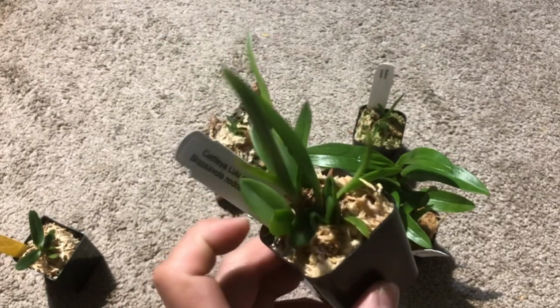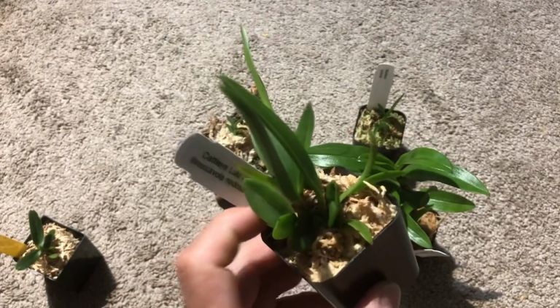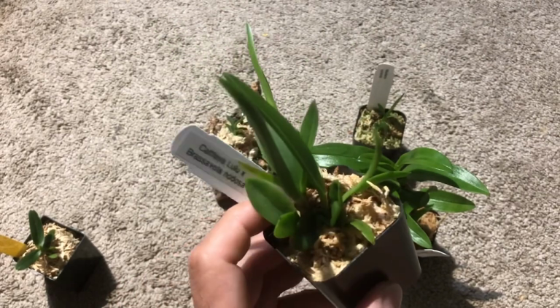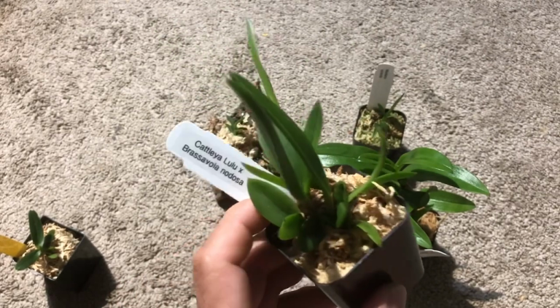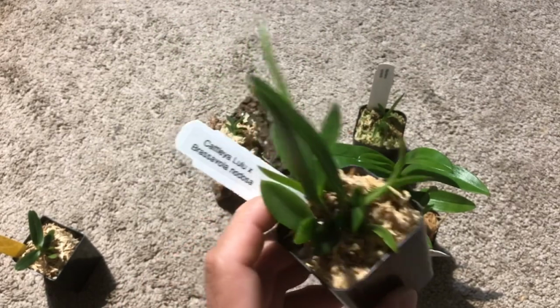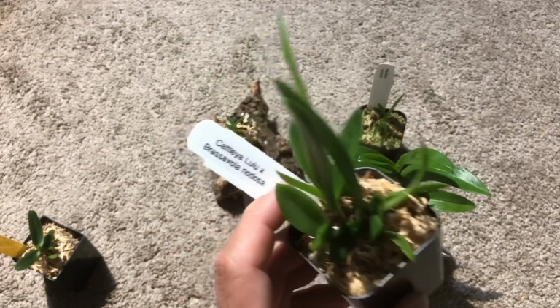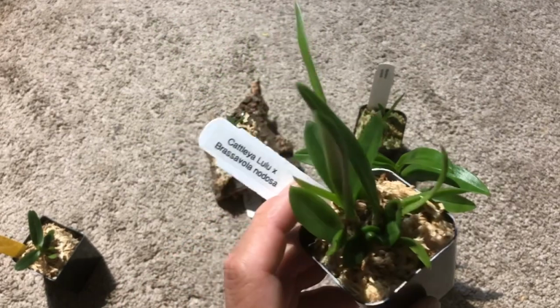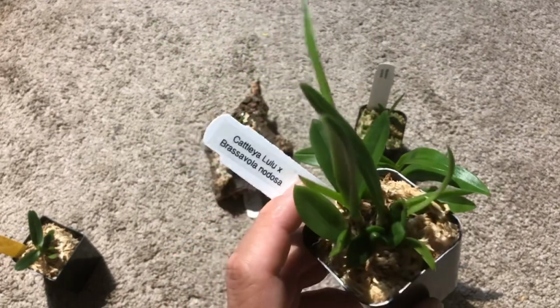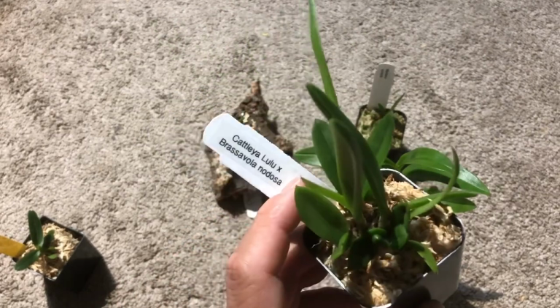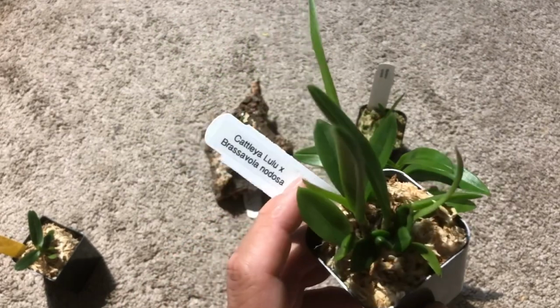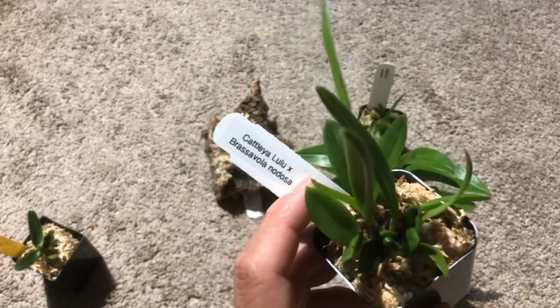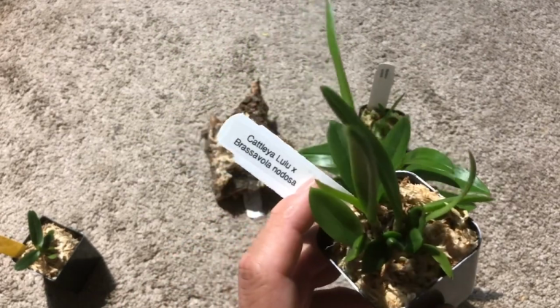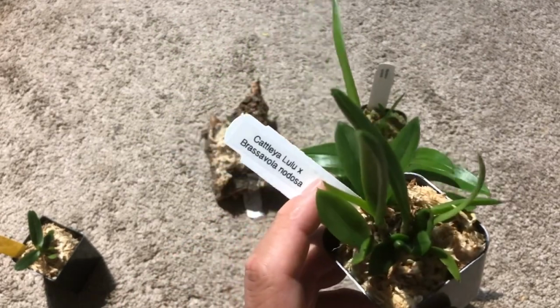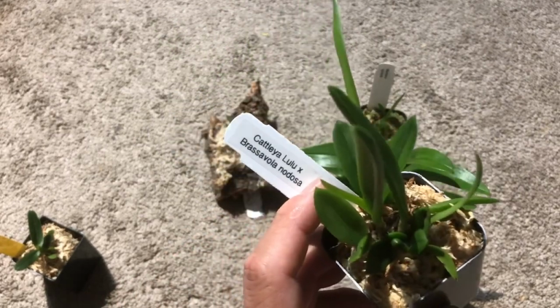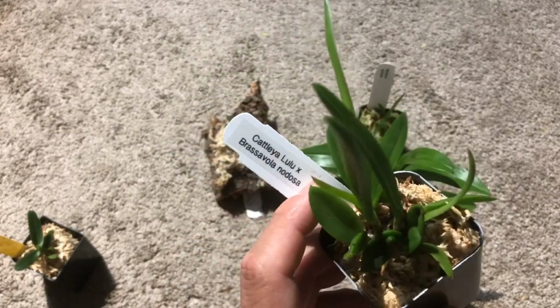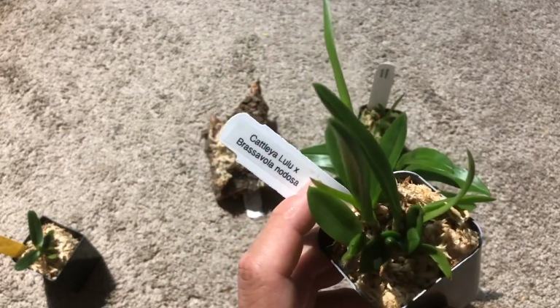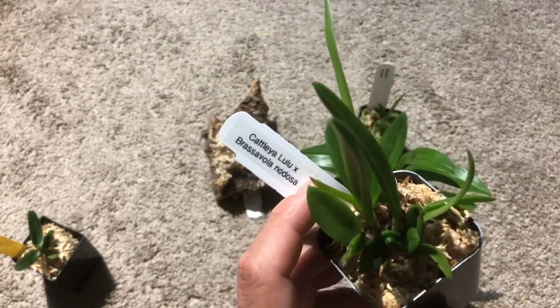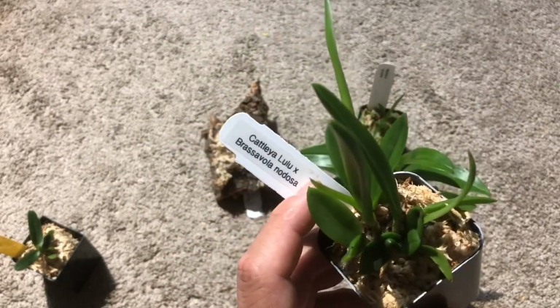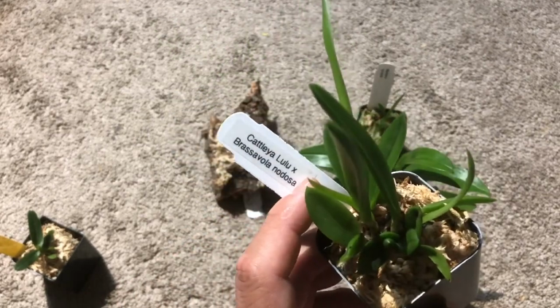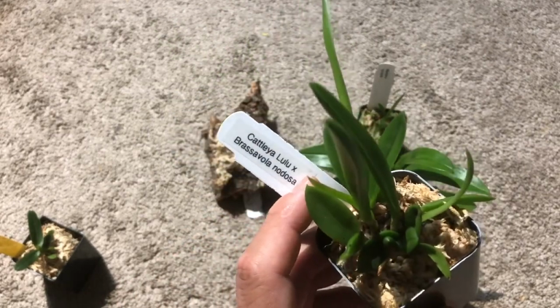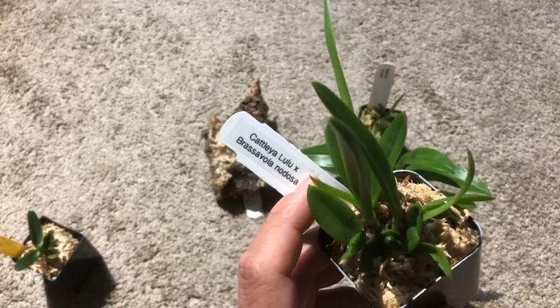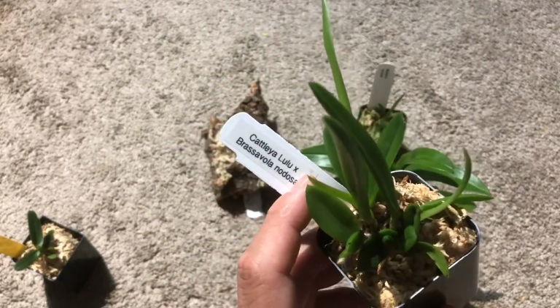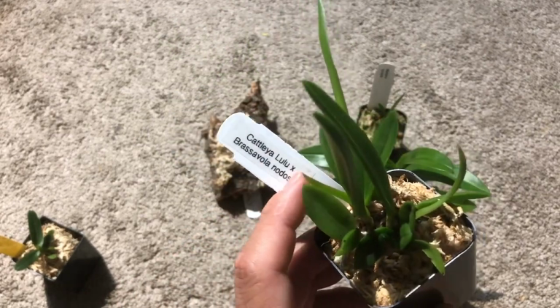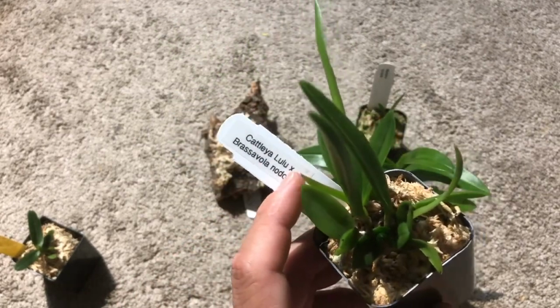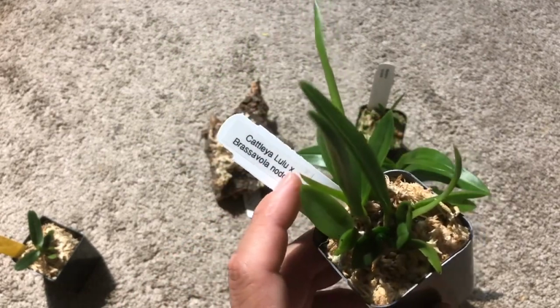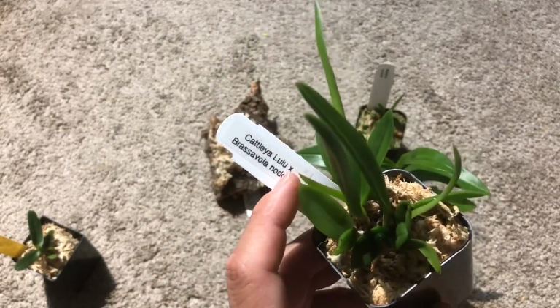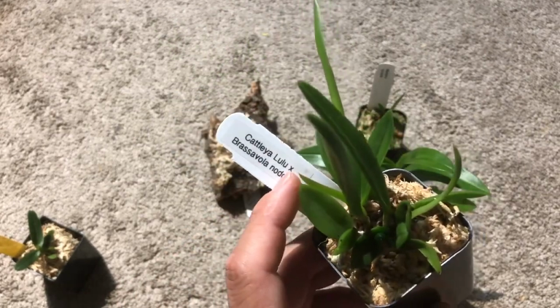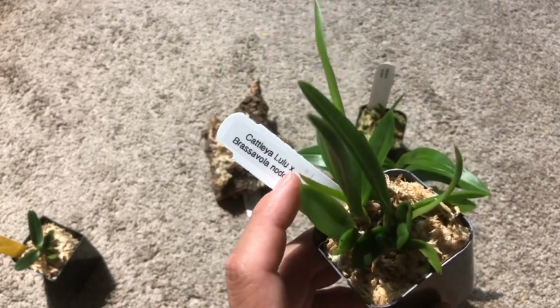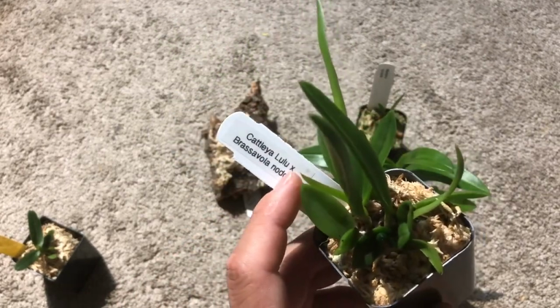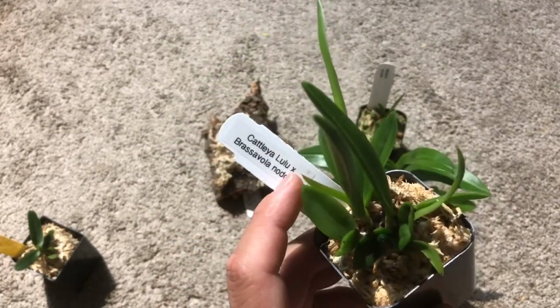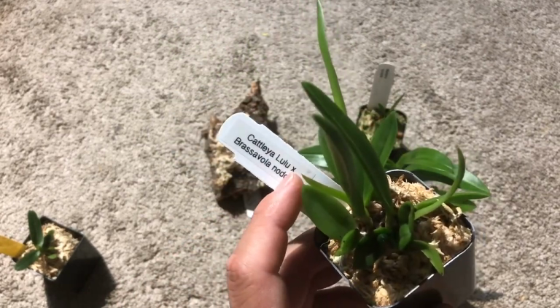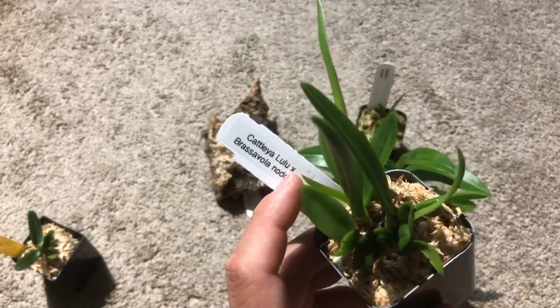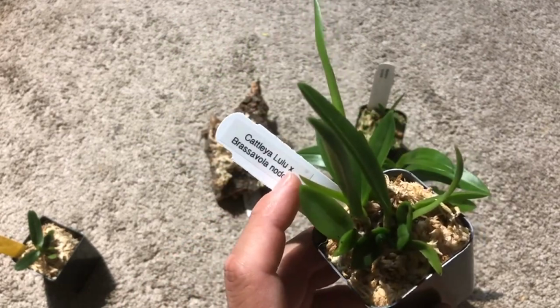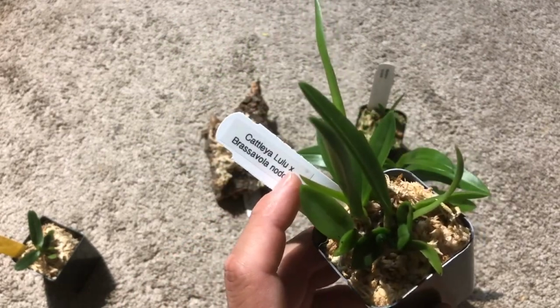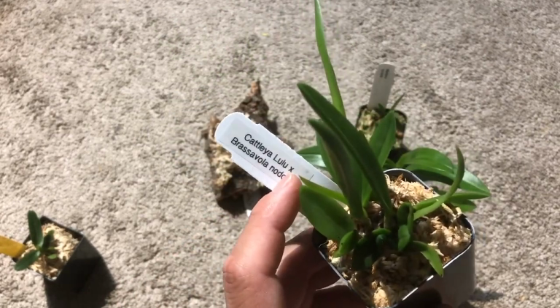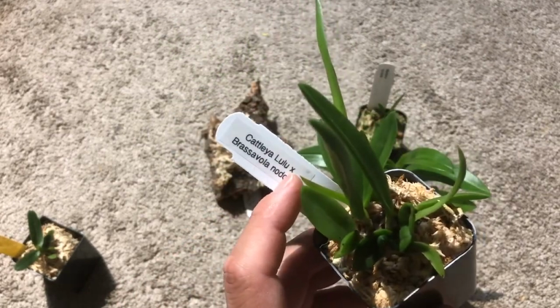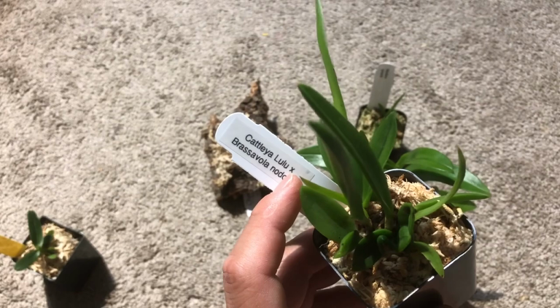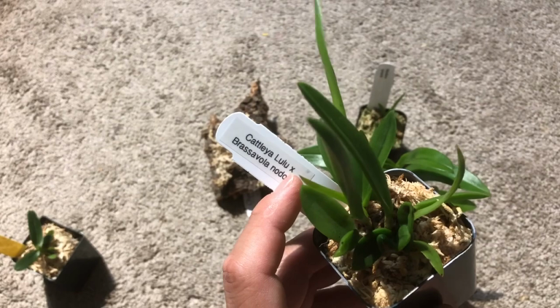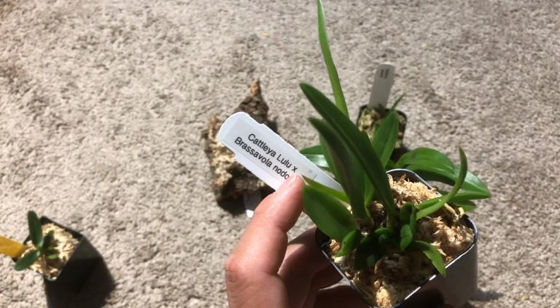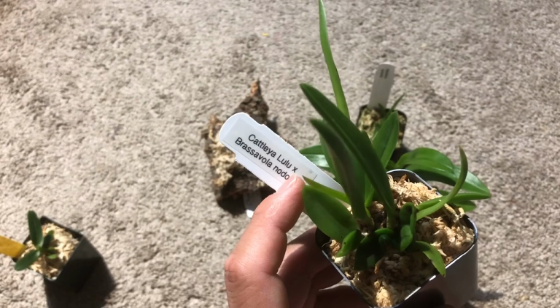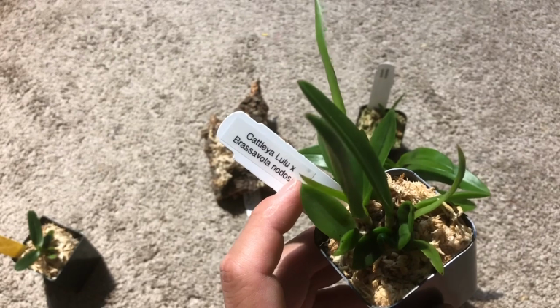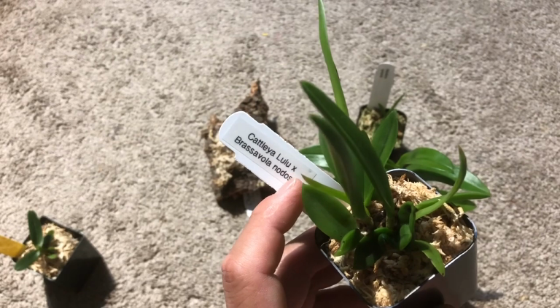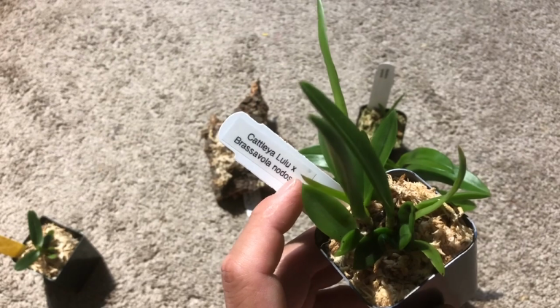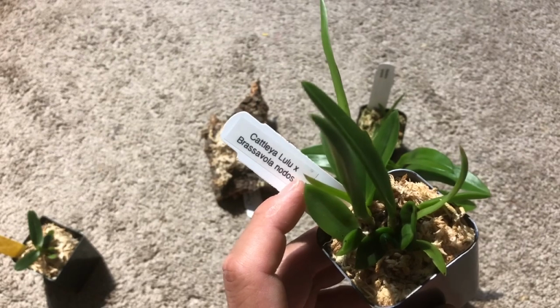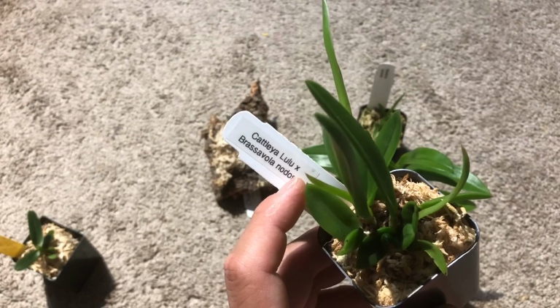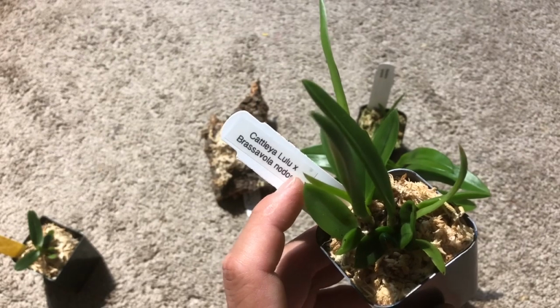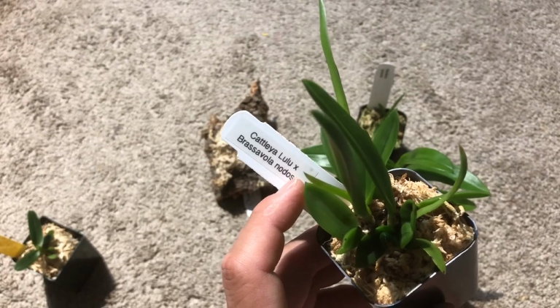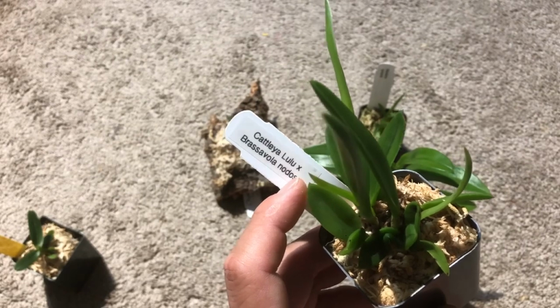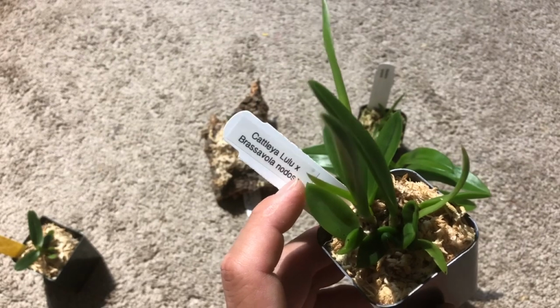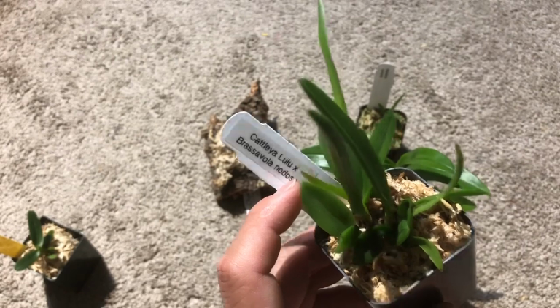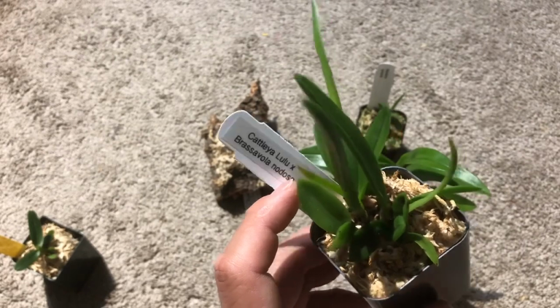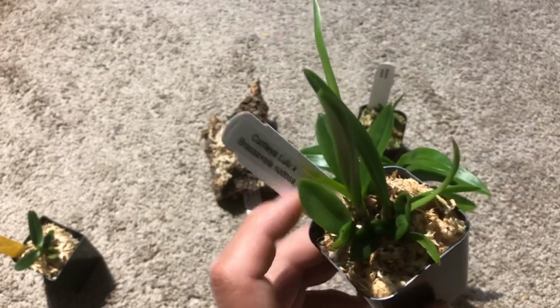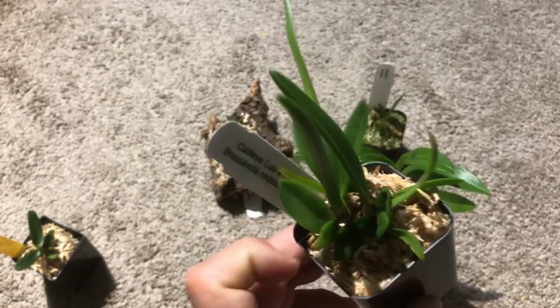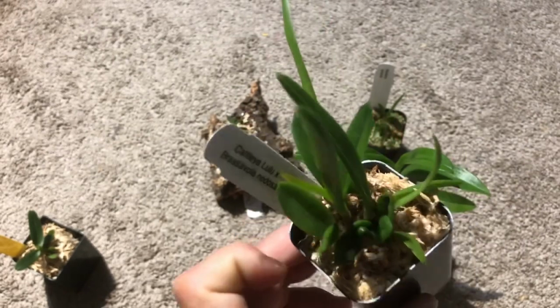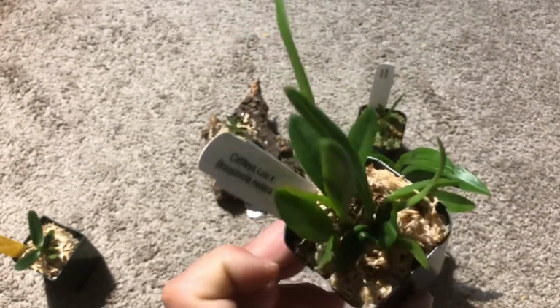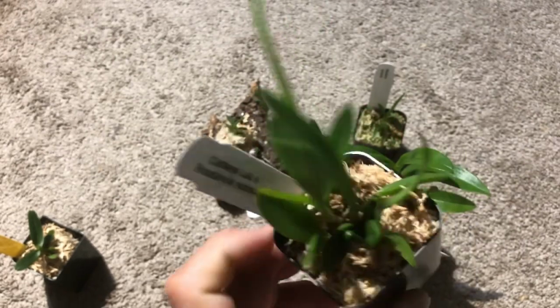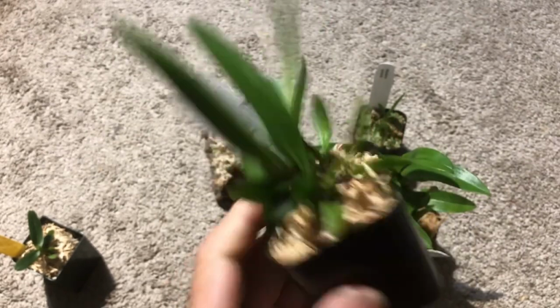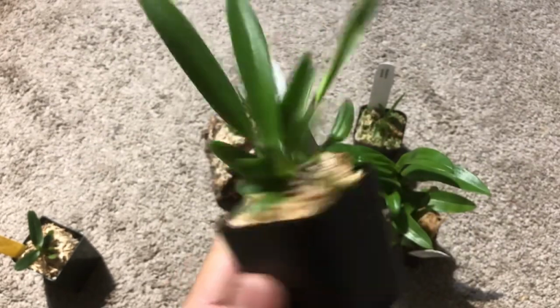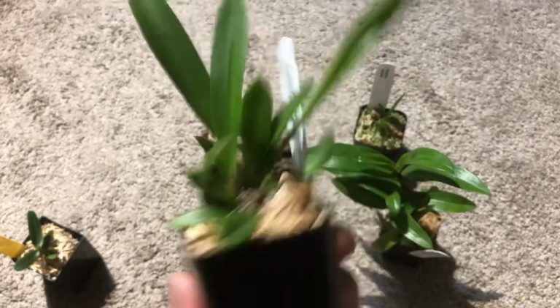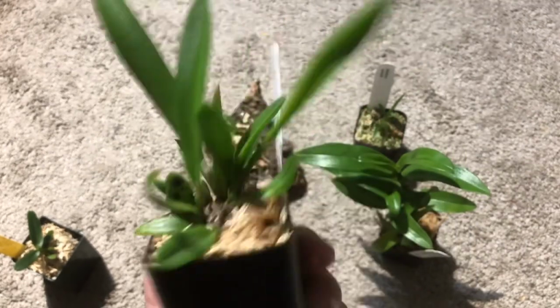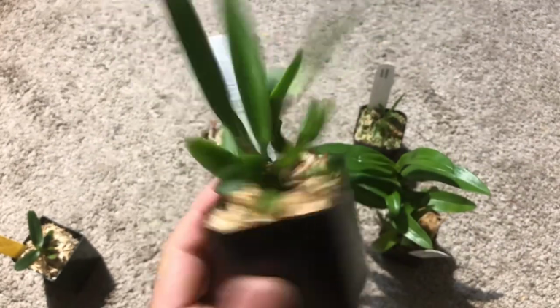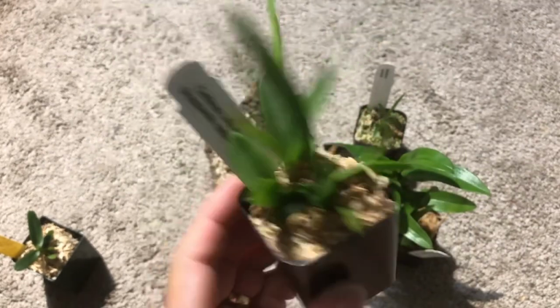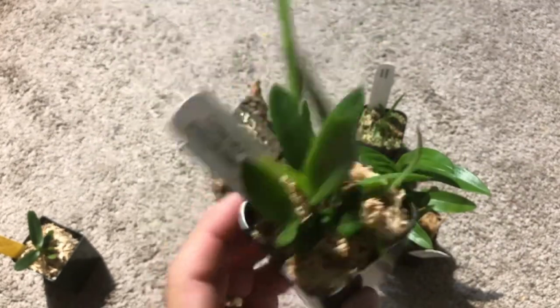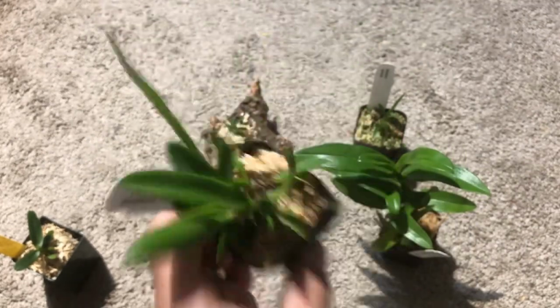Like I said, I don't know what Lulu is. I don't know if it's a primary species or not.